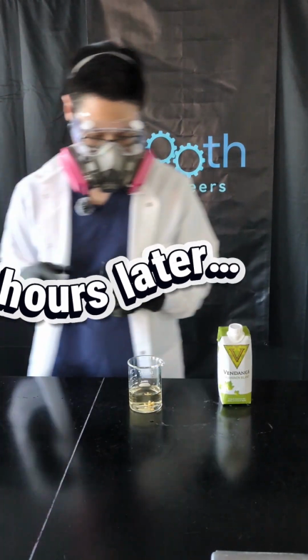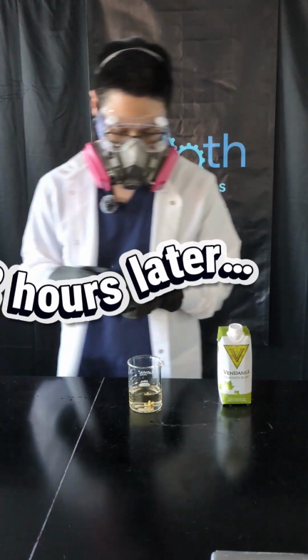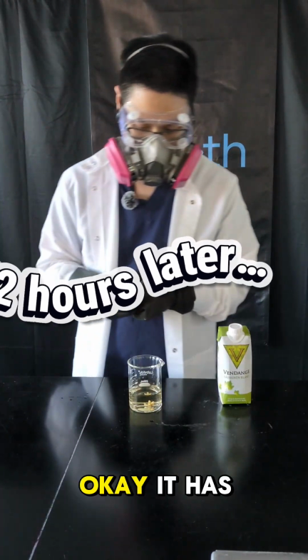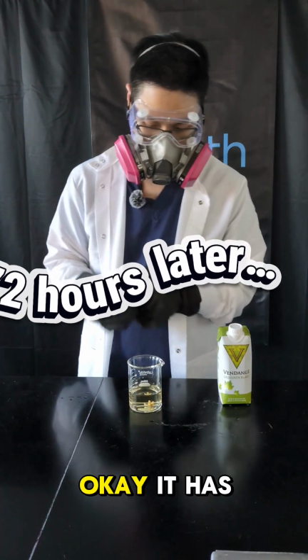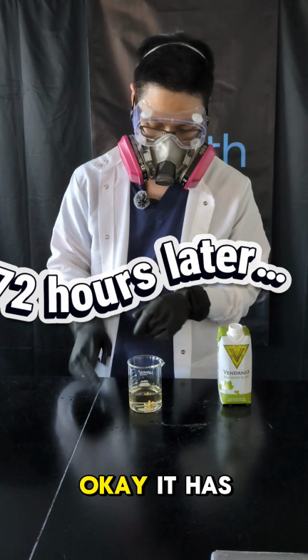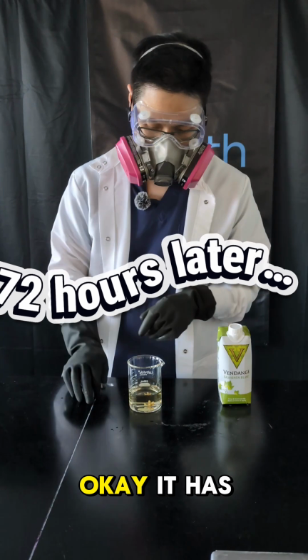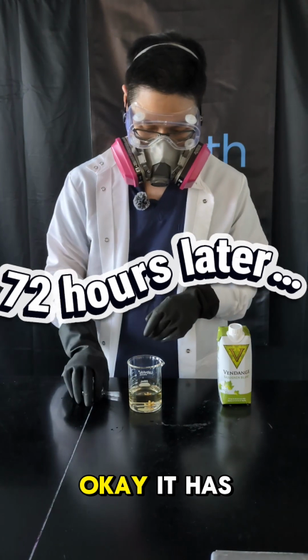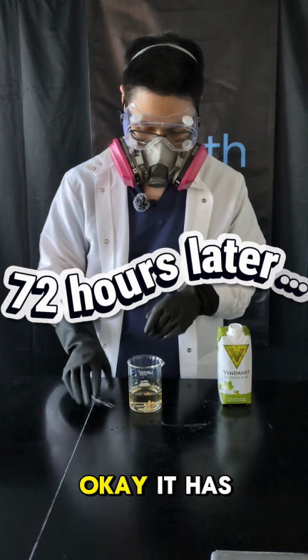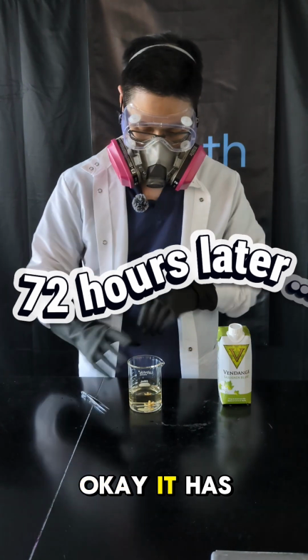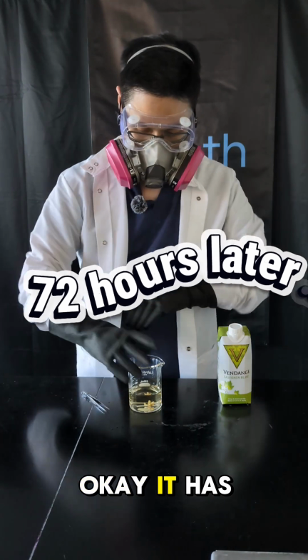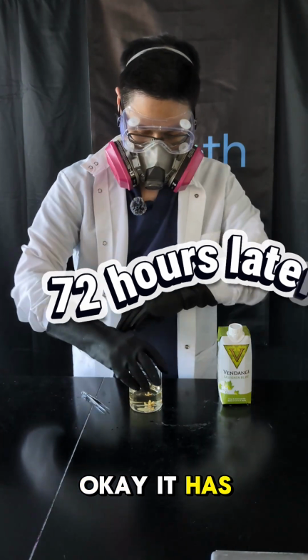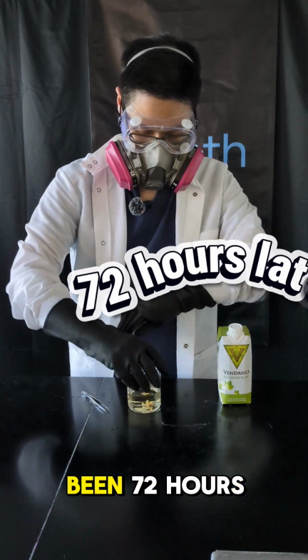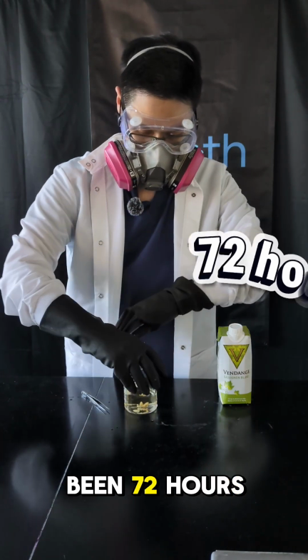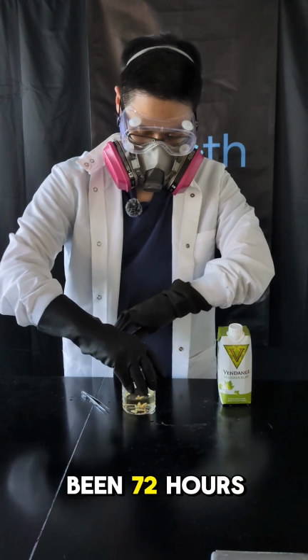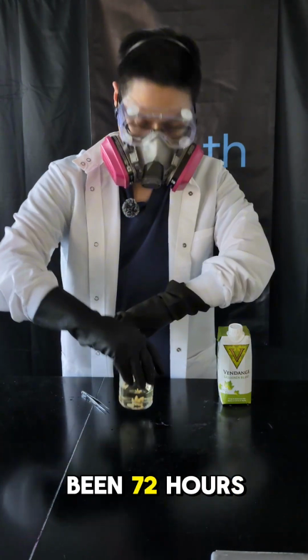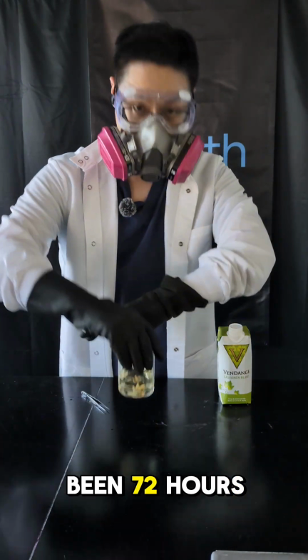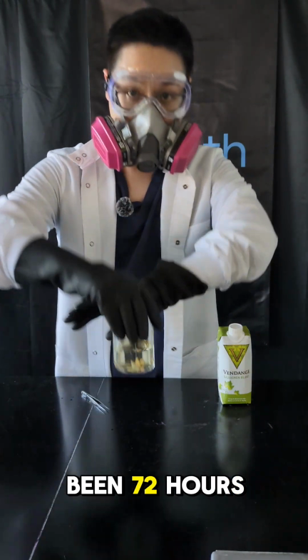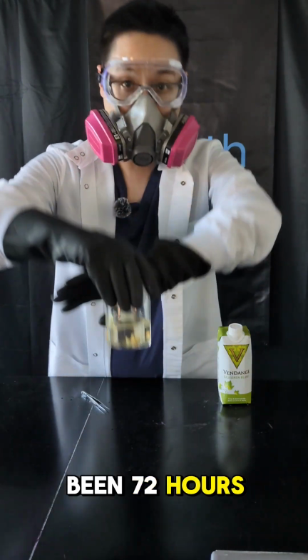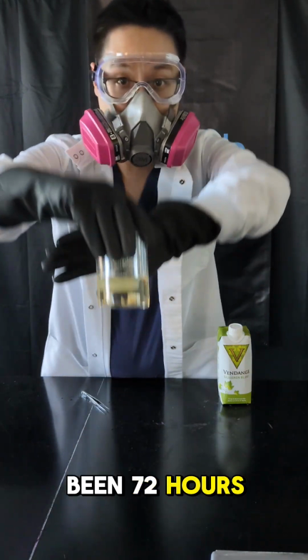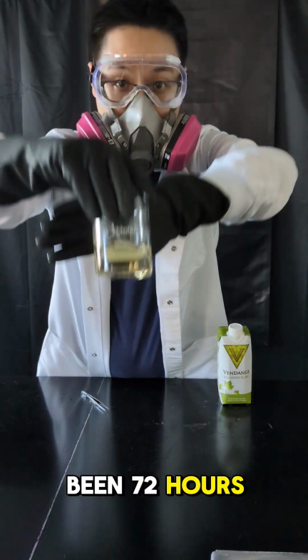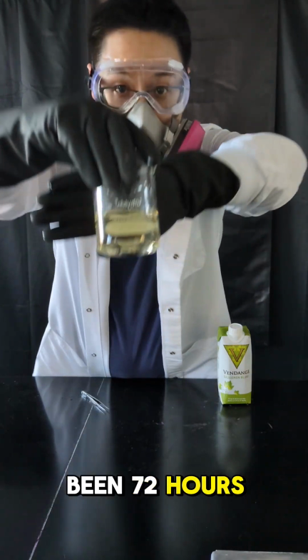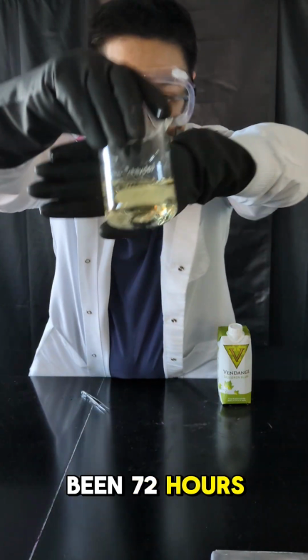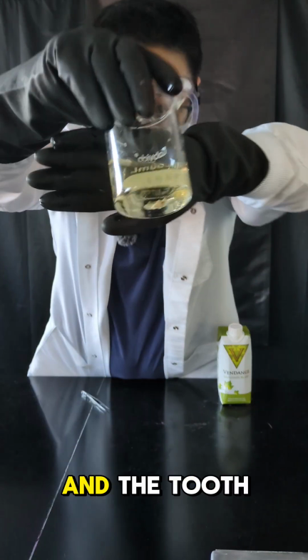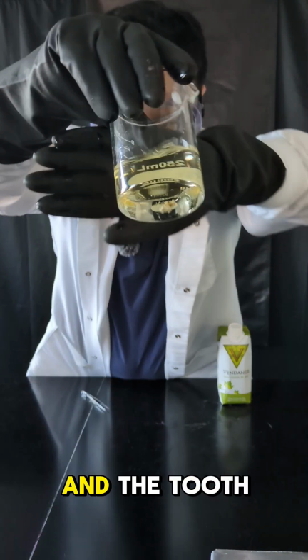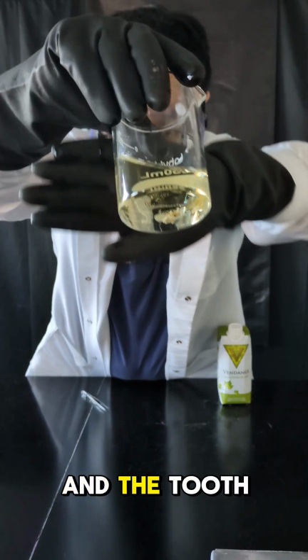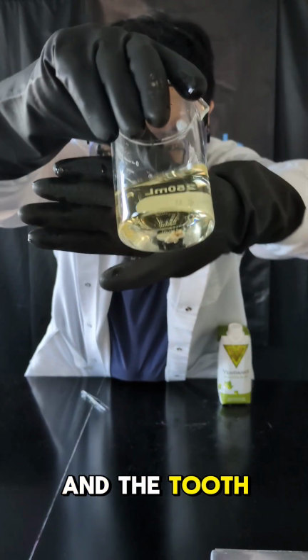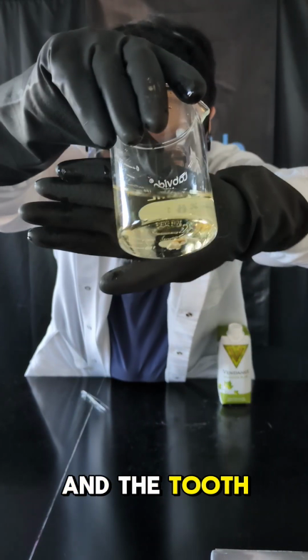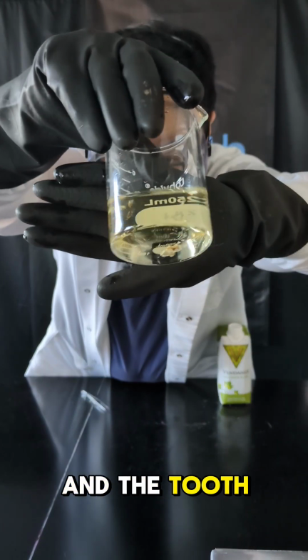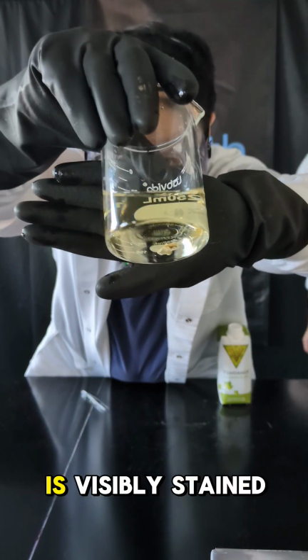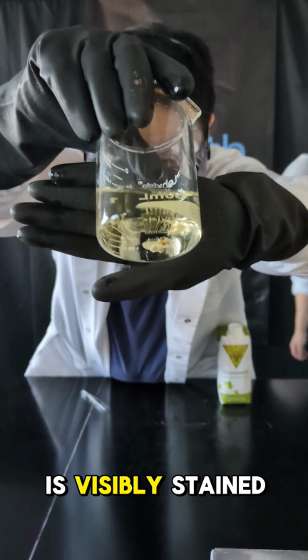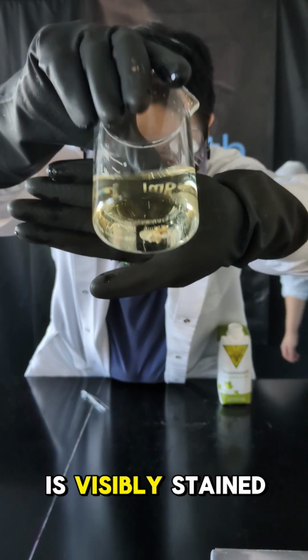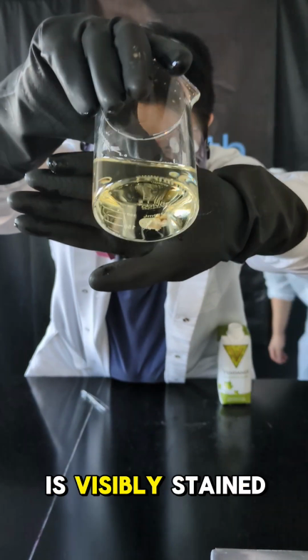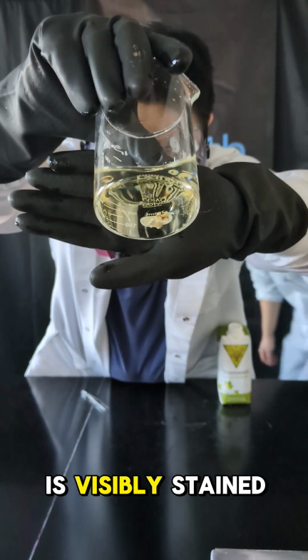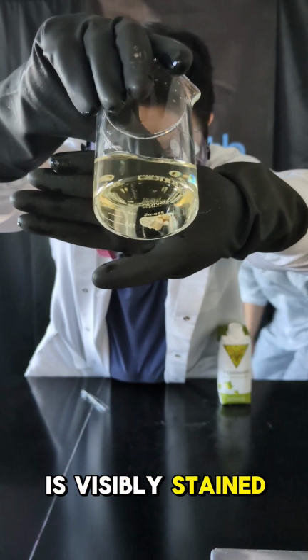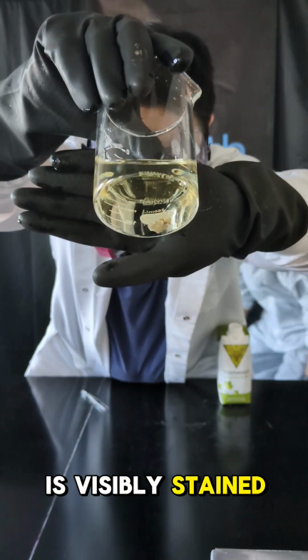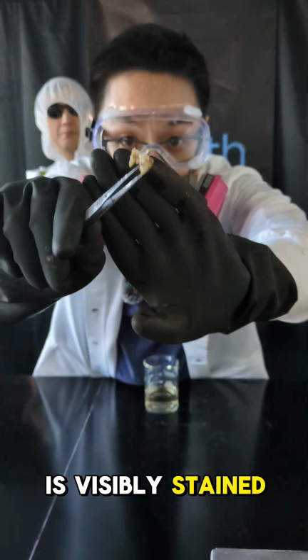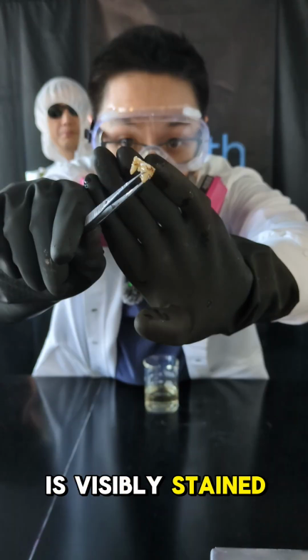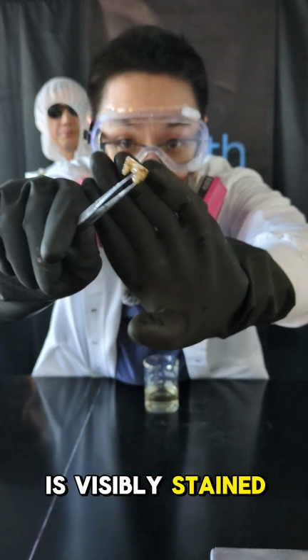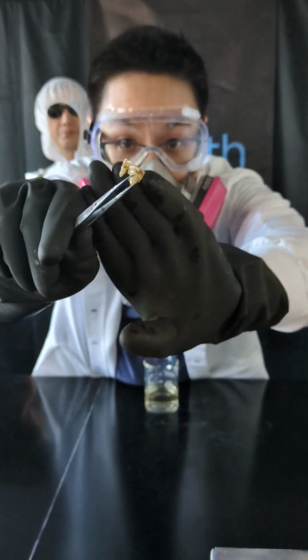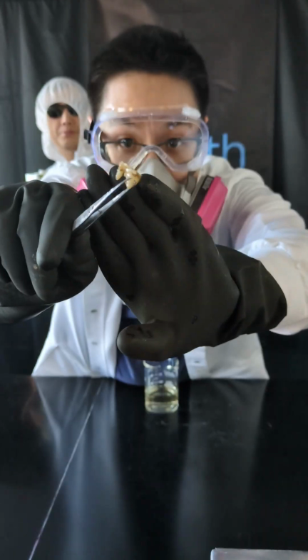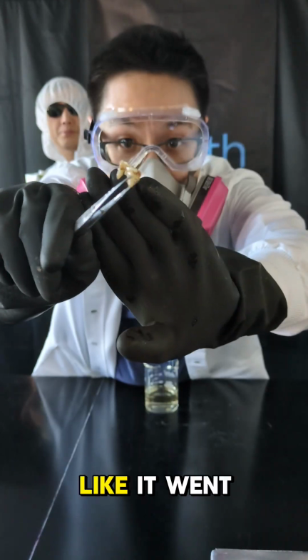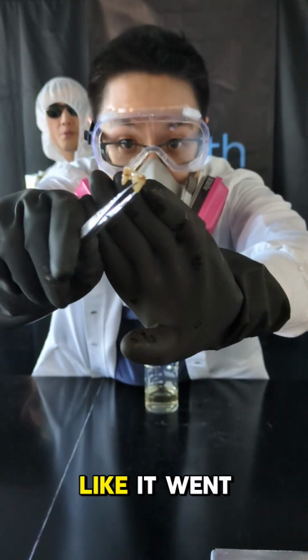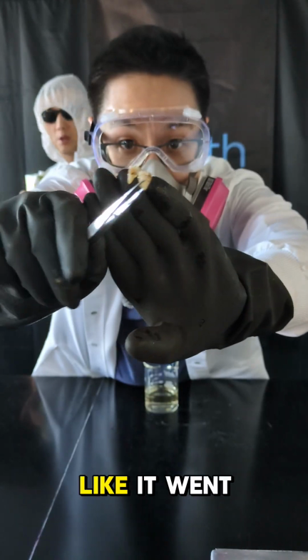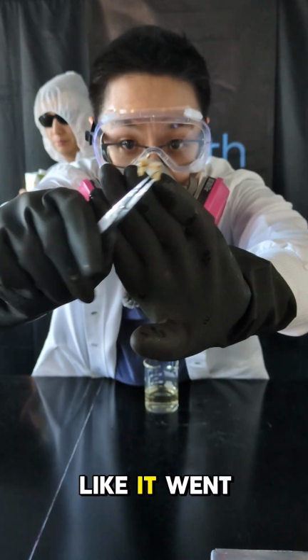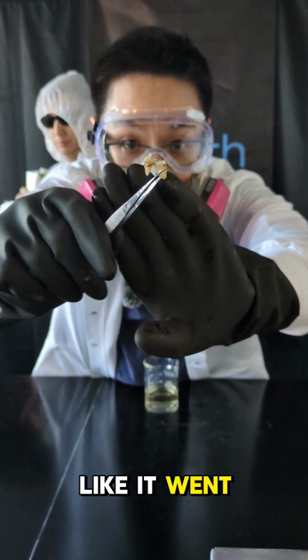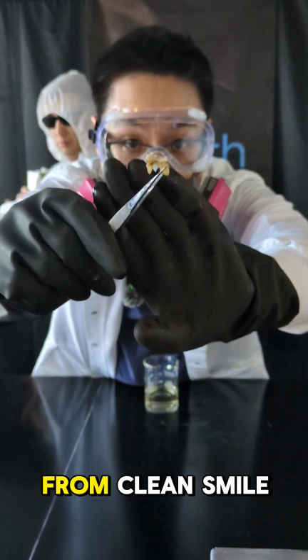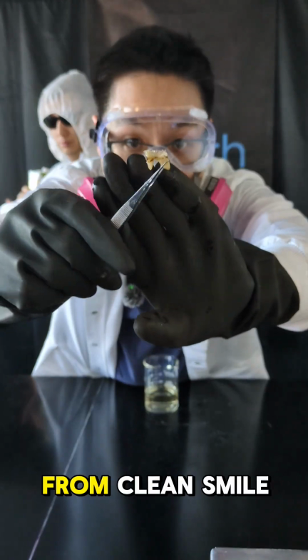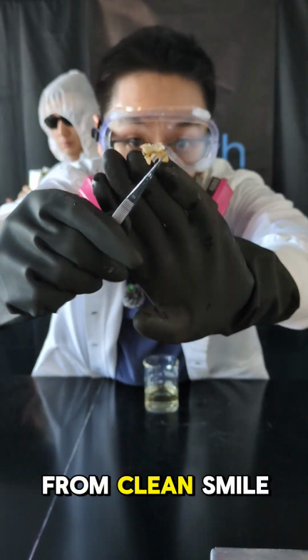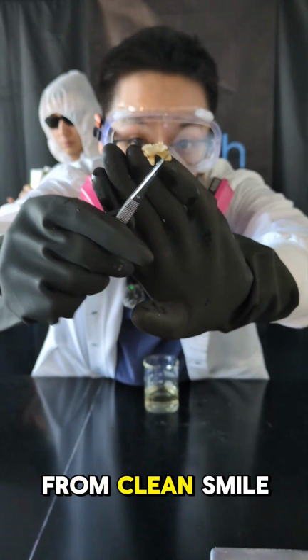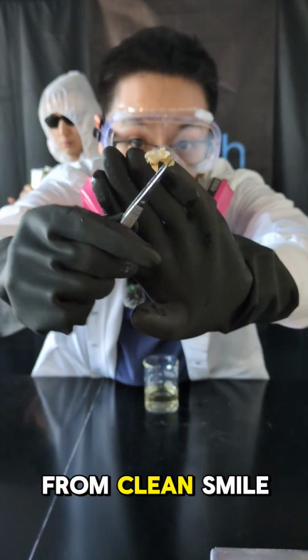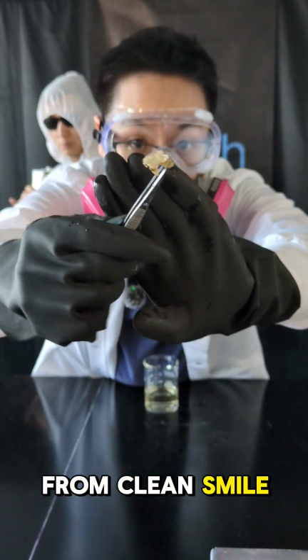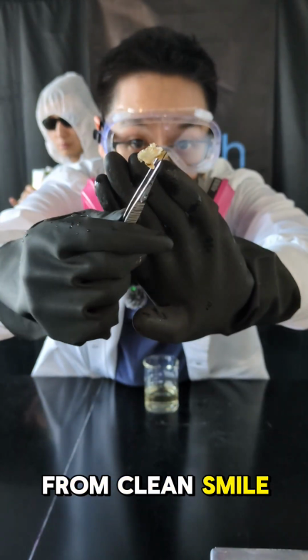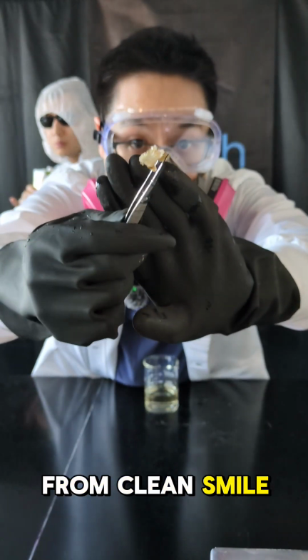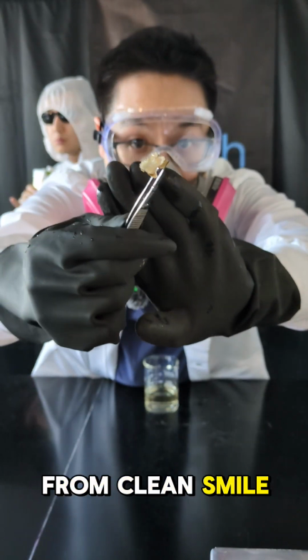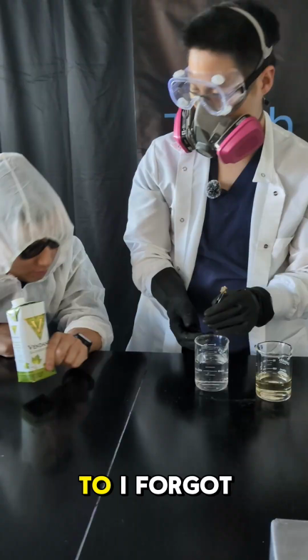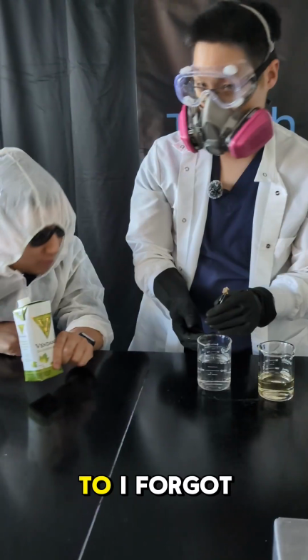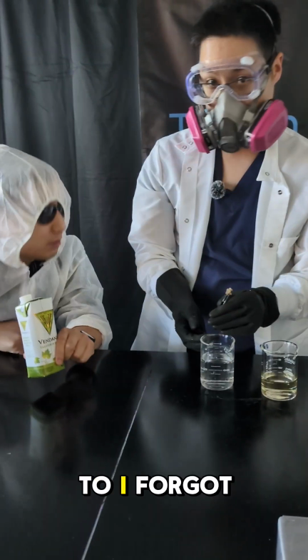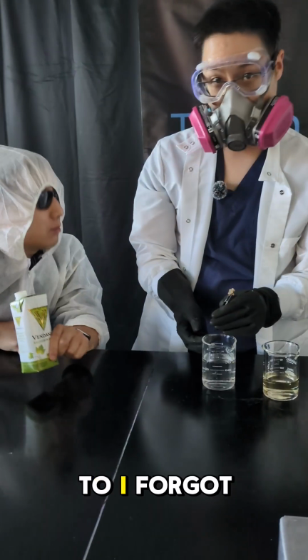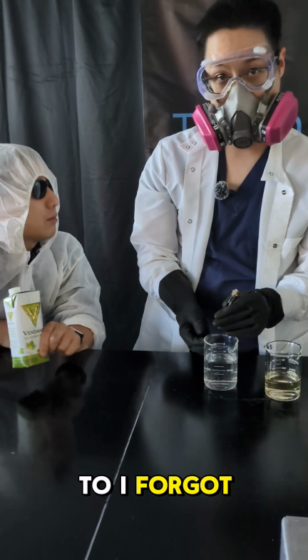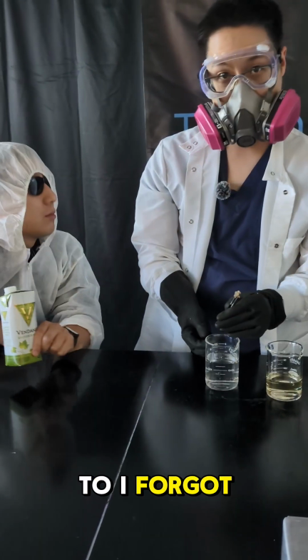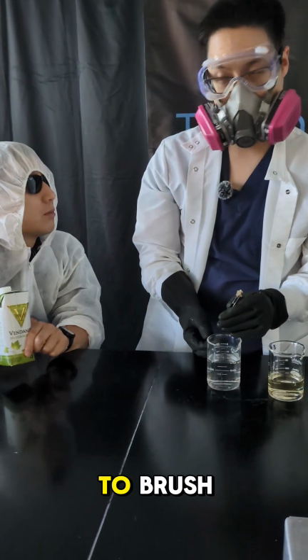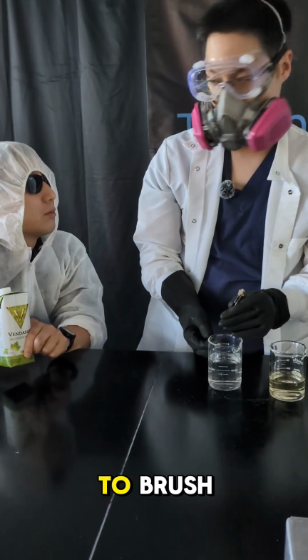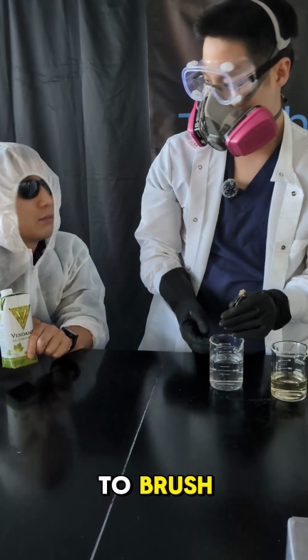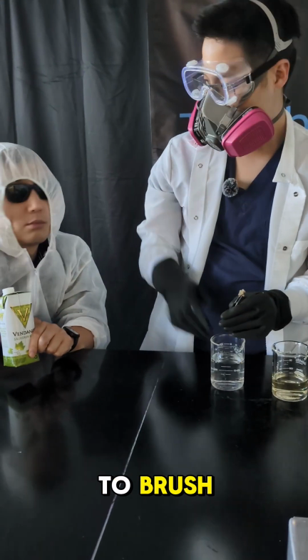It has been 72 hours and the tooth is visibly stained — like it went from clean smile to I forgot to brush.